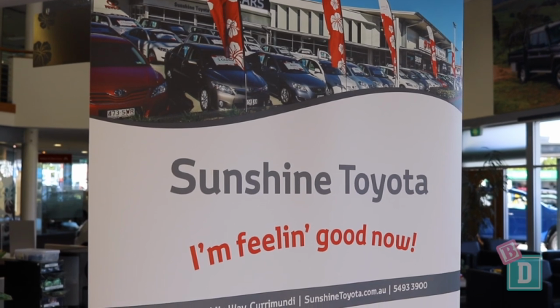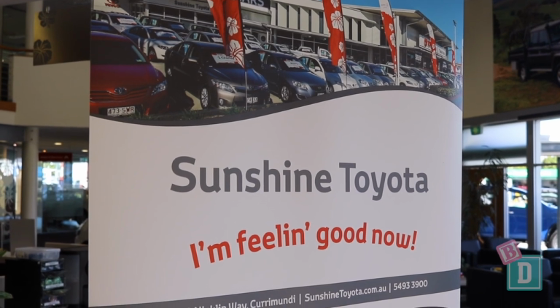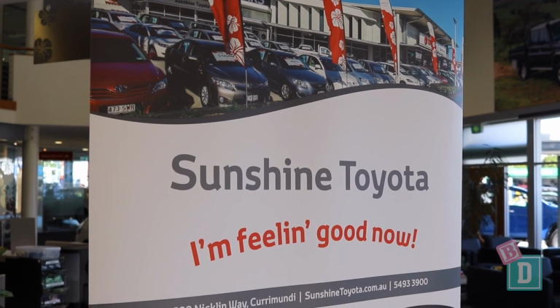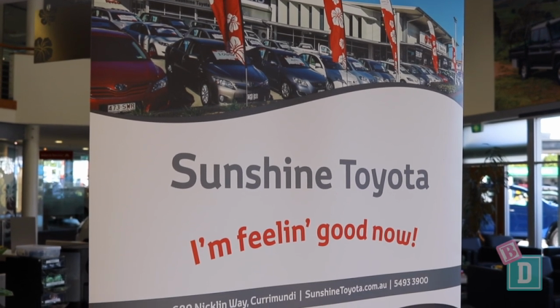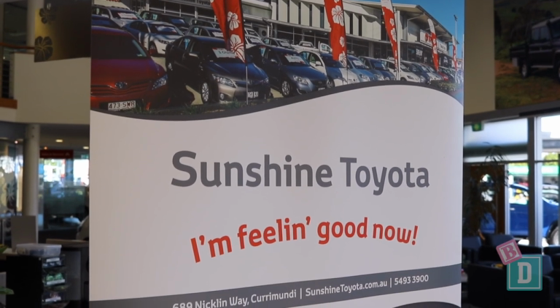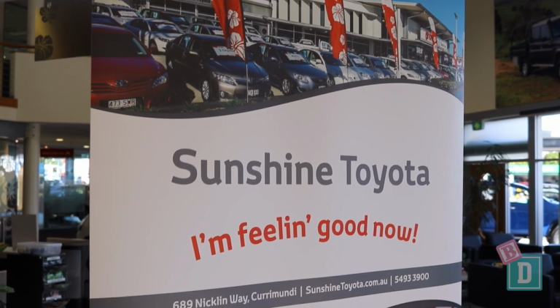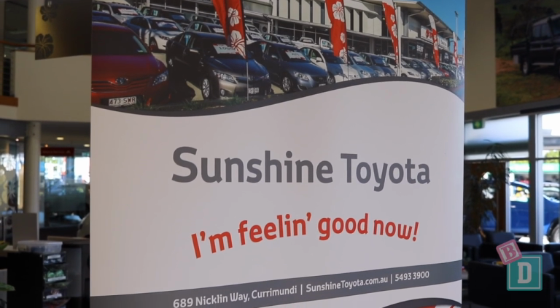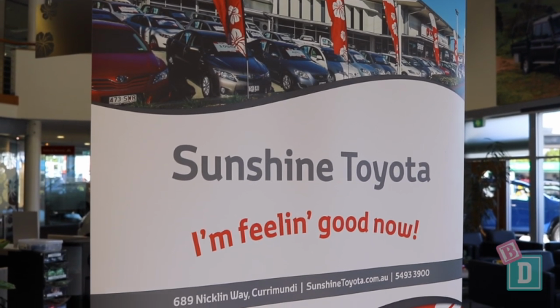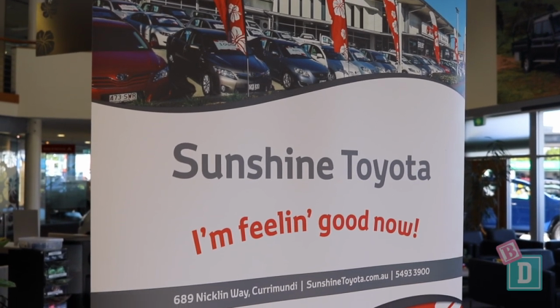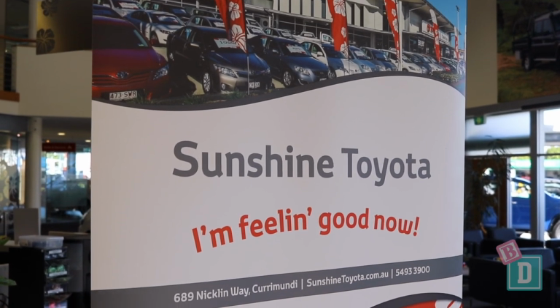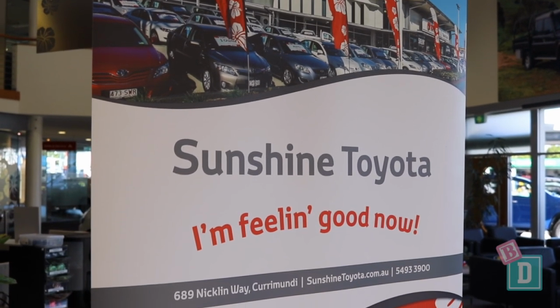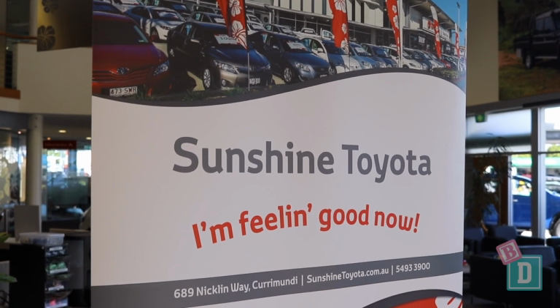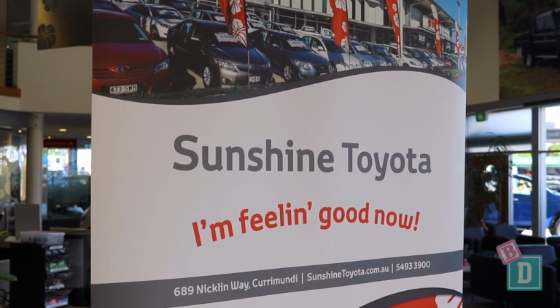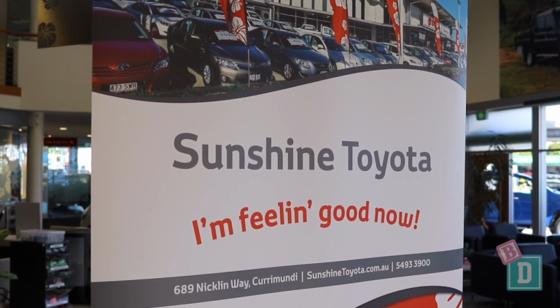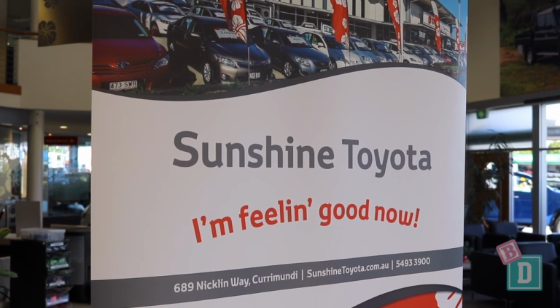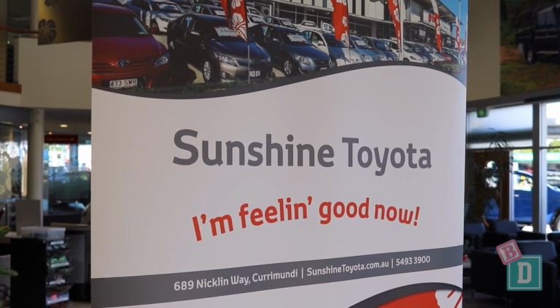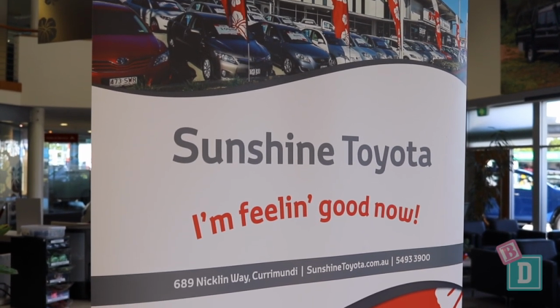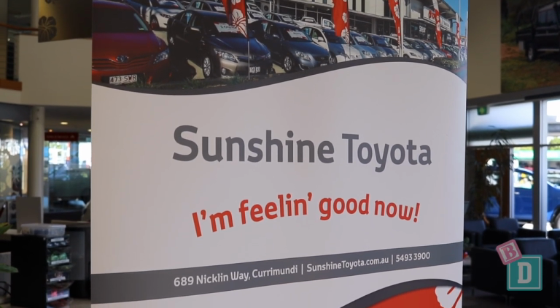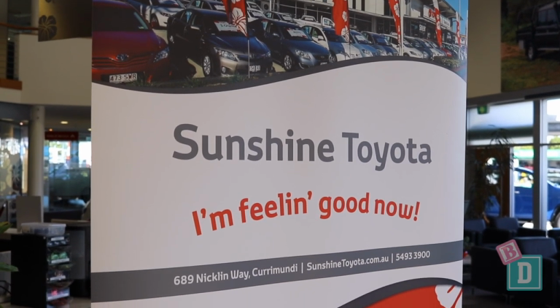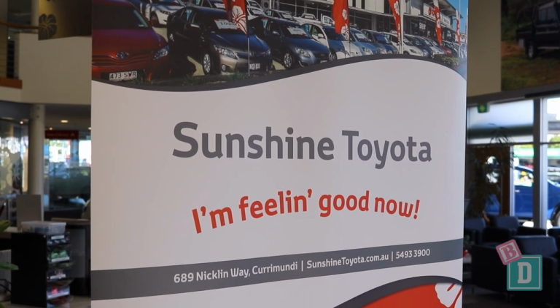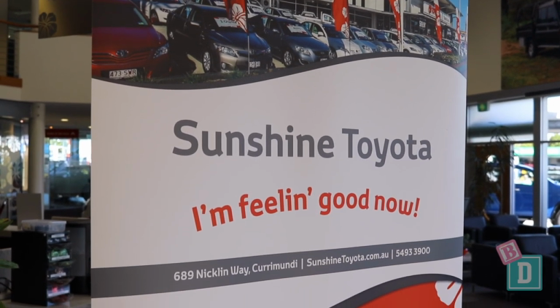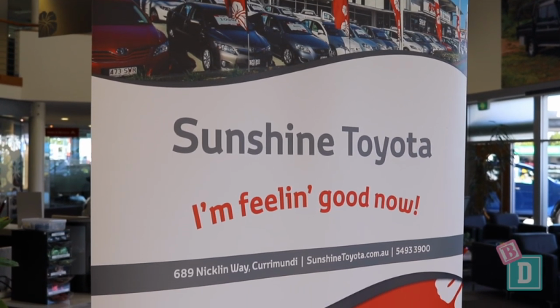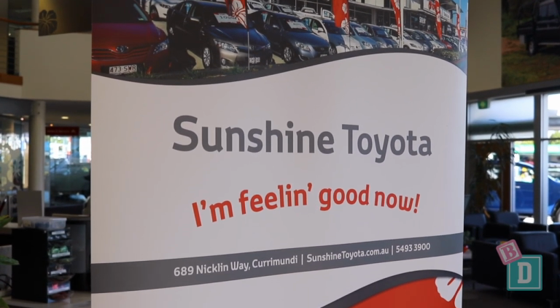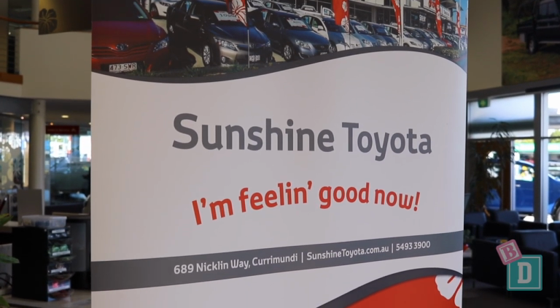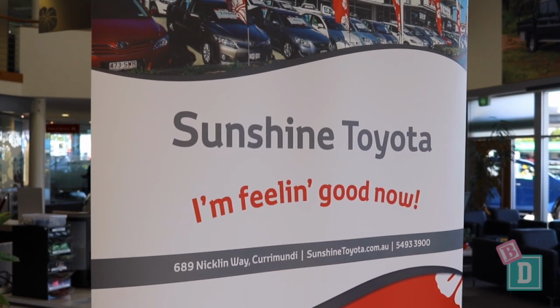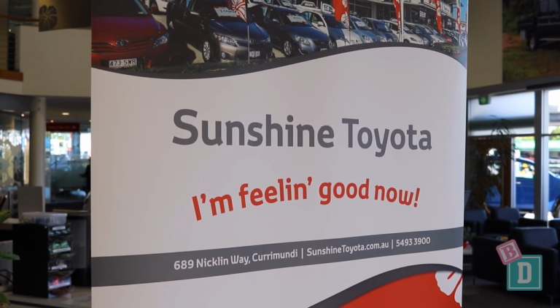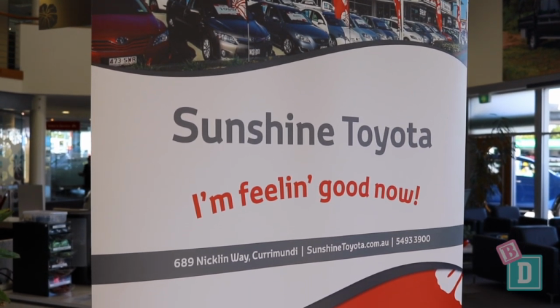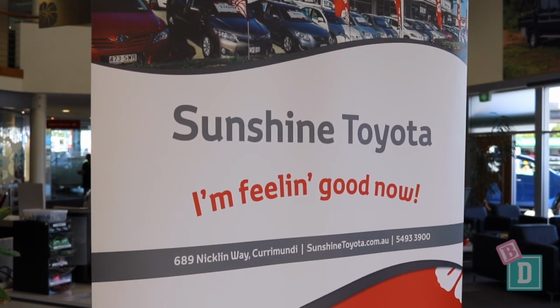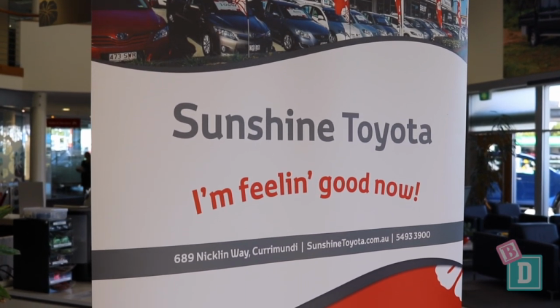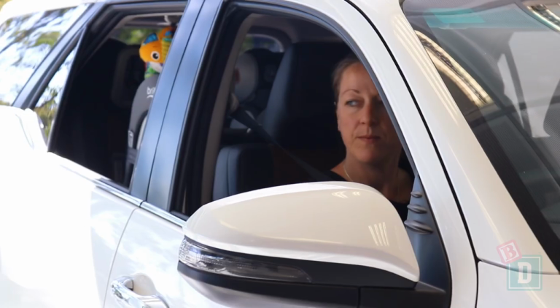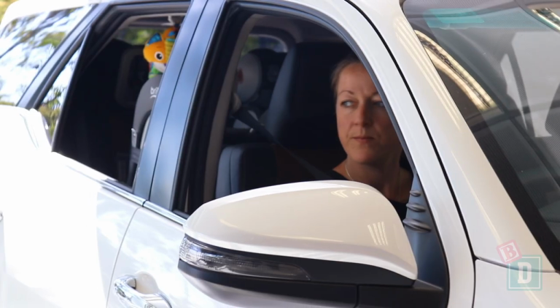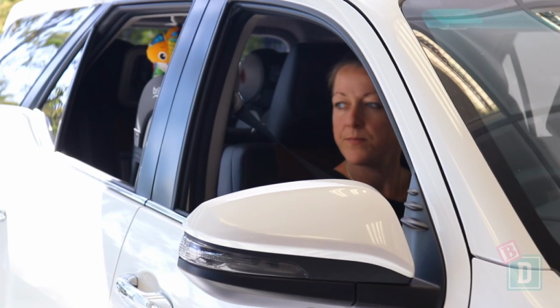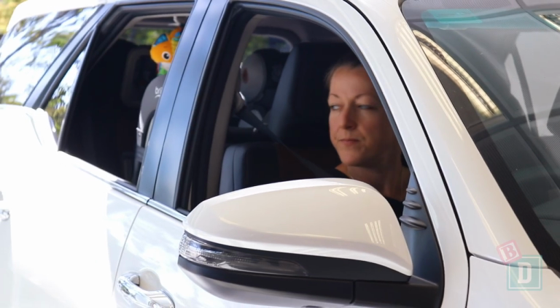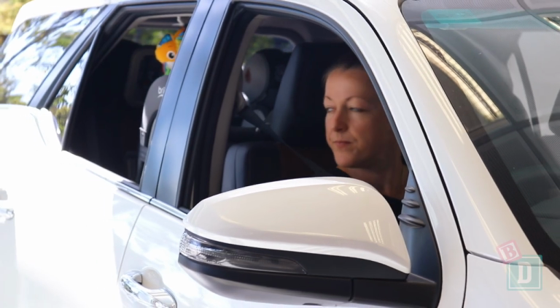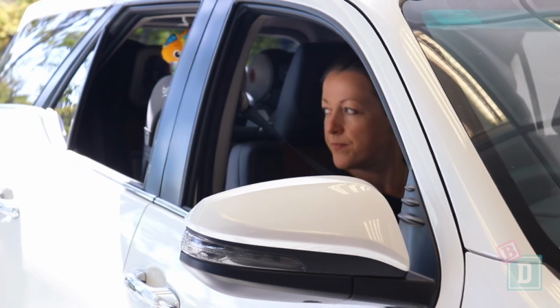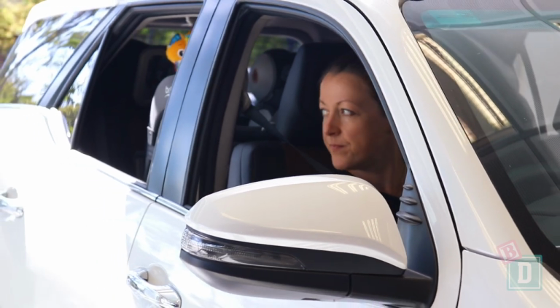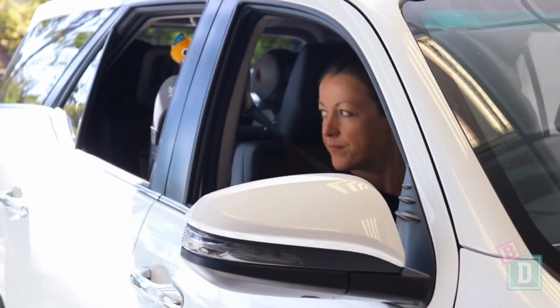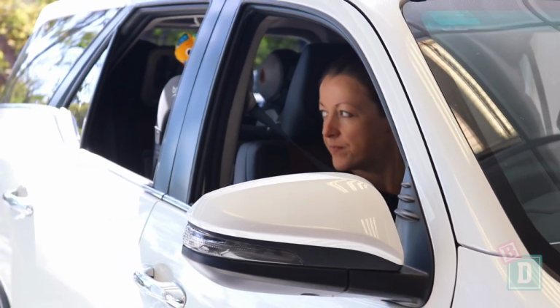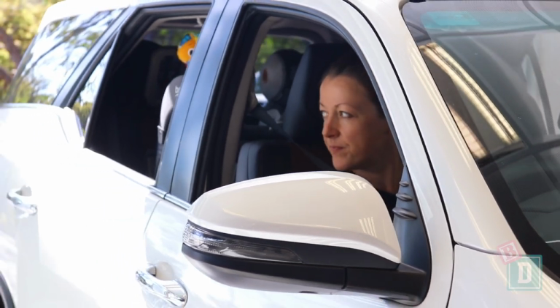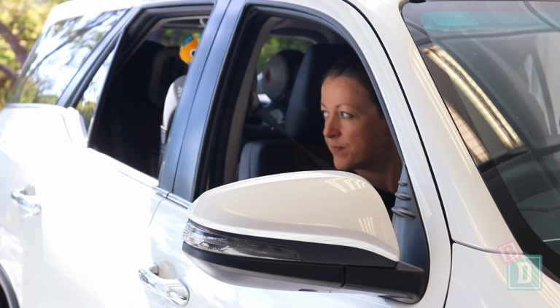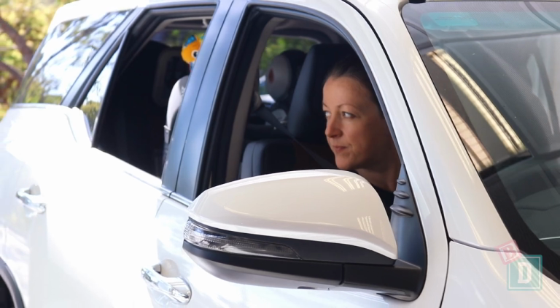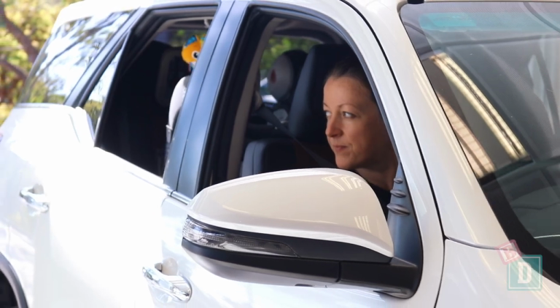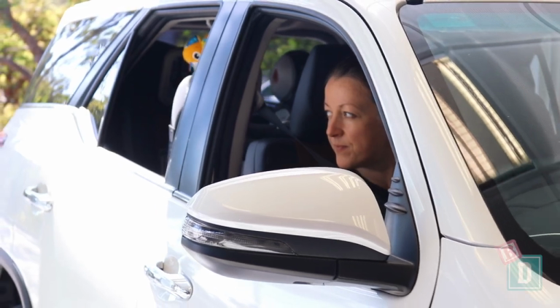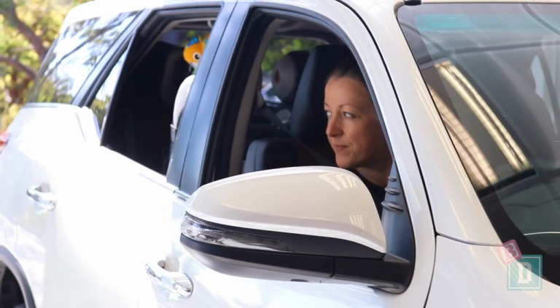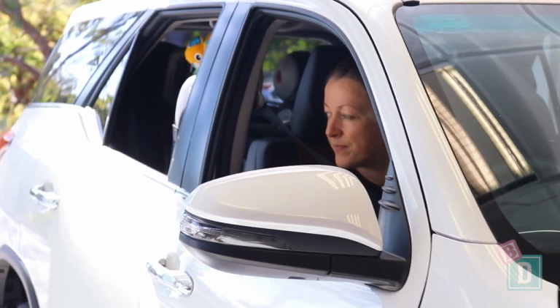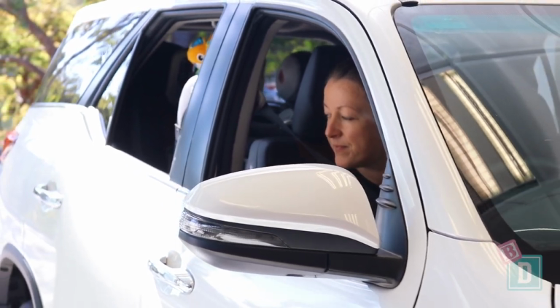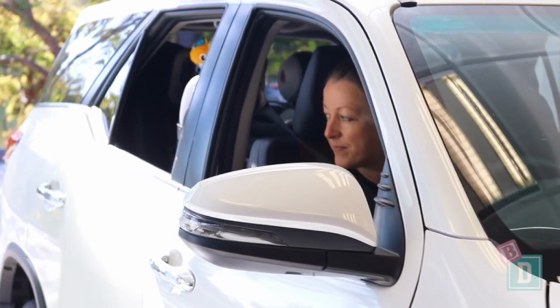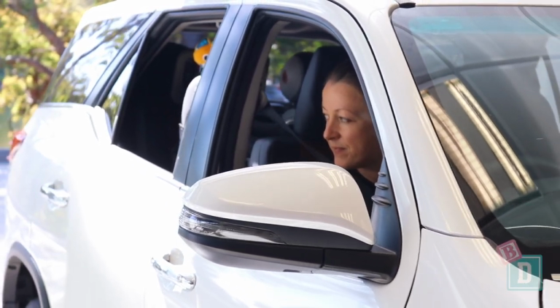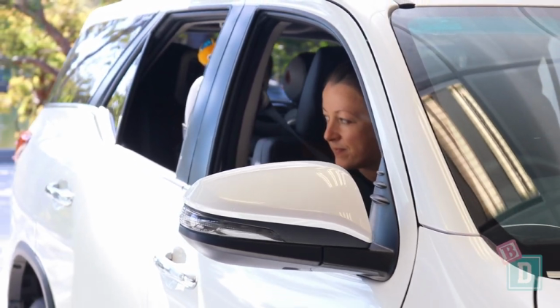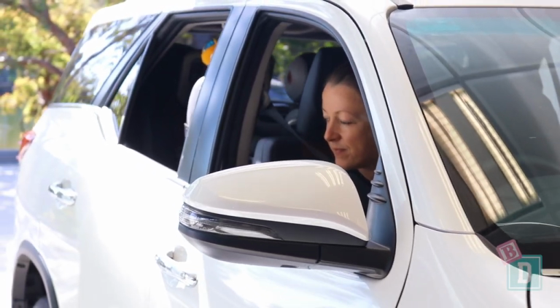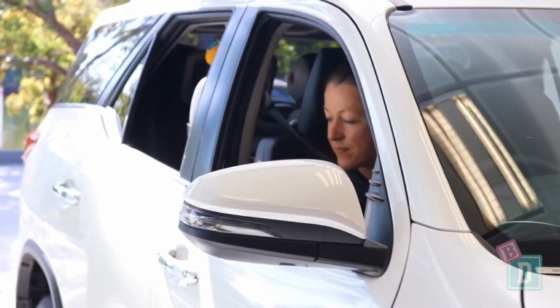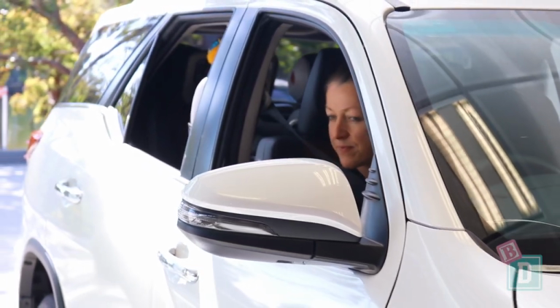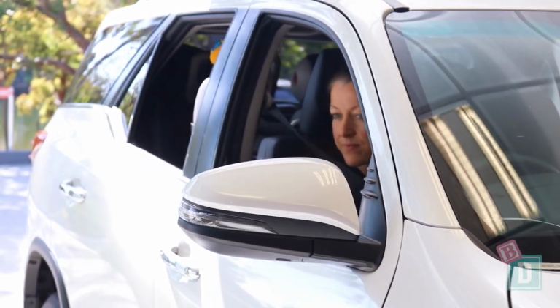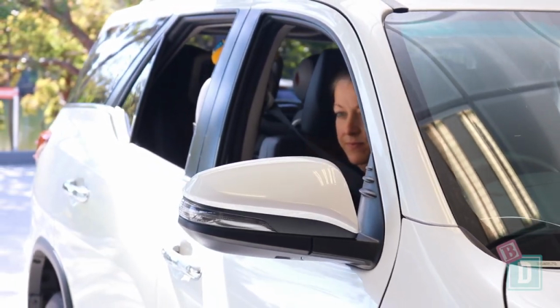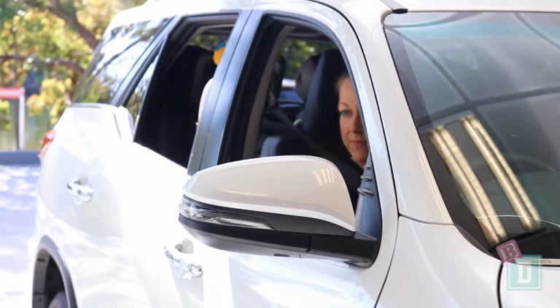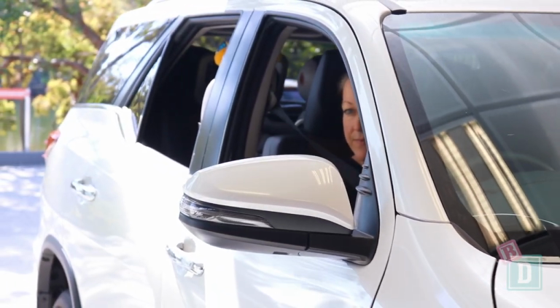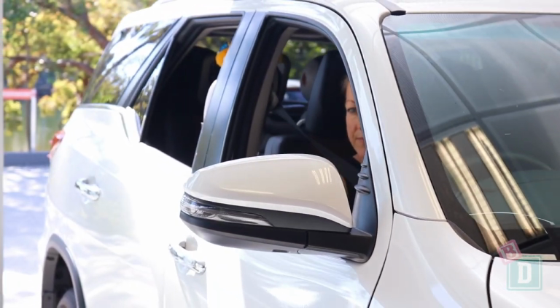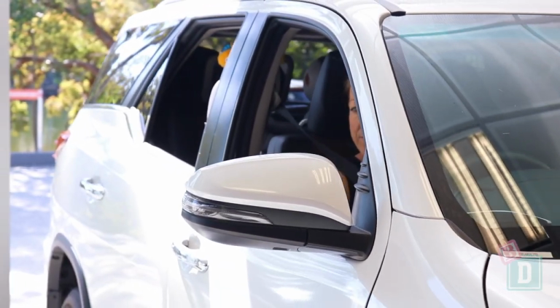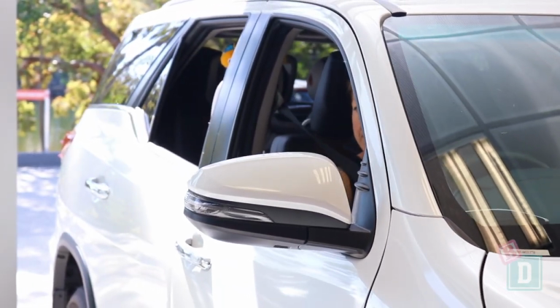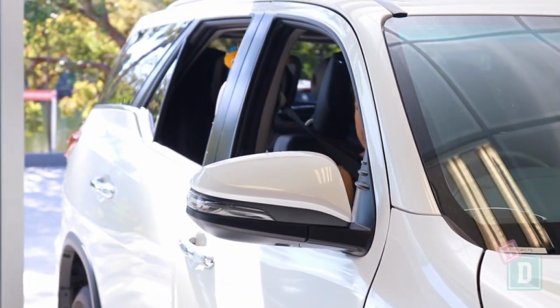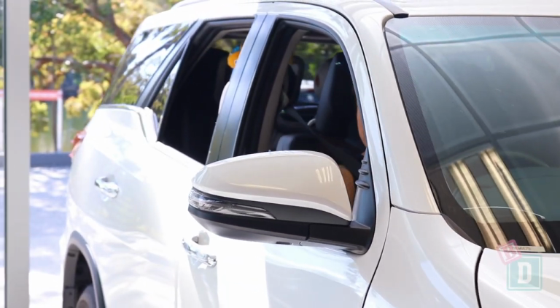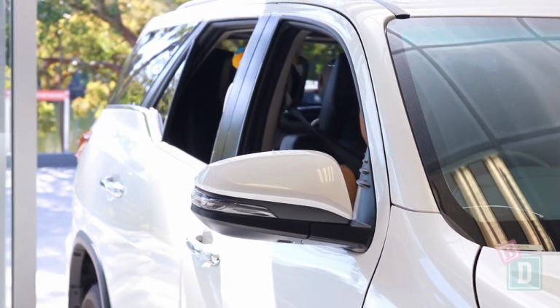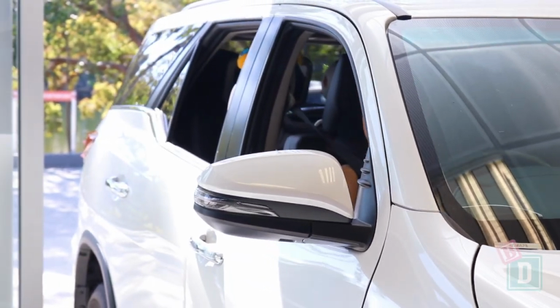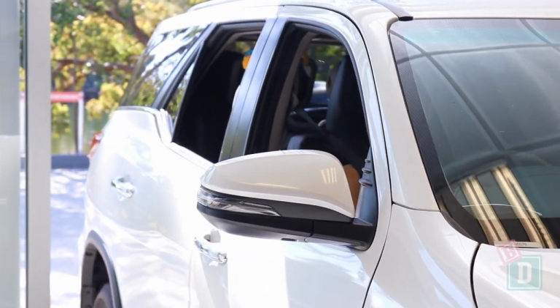Today I've come to Sunshine Toyota on the Sunshine Coast and I'm reviewing the Toyota Fortuna. Let's find out how good it is as a baby drive.